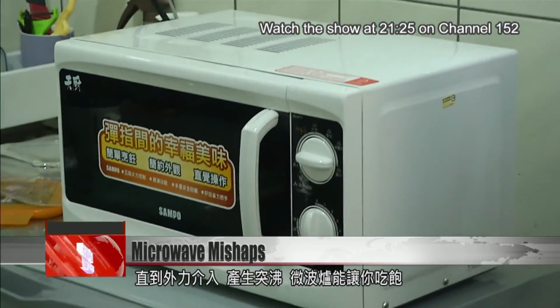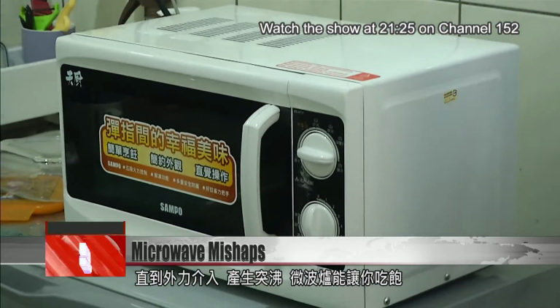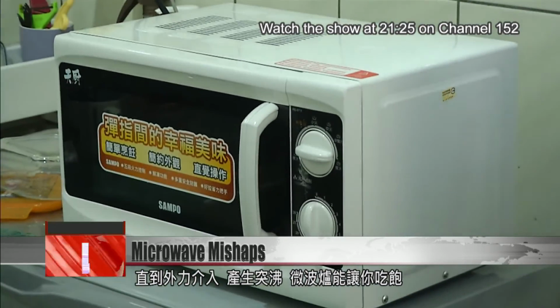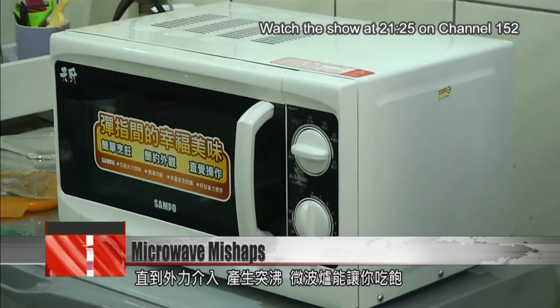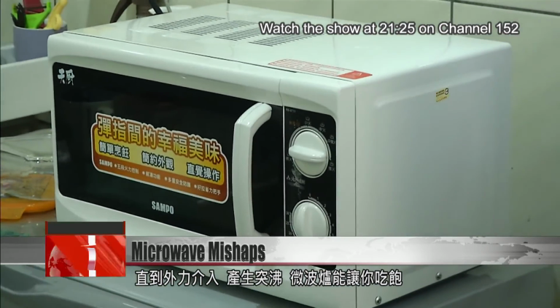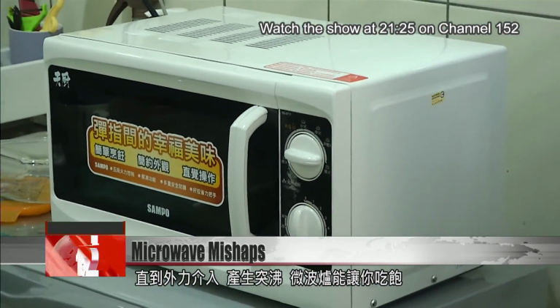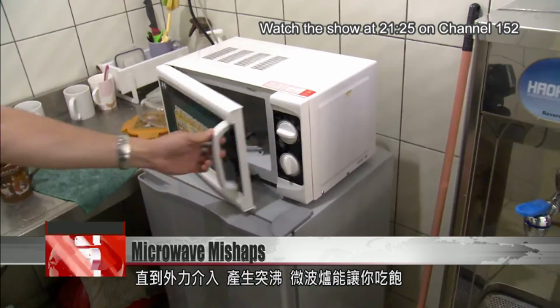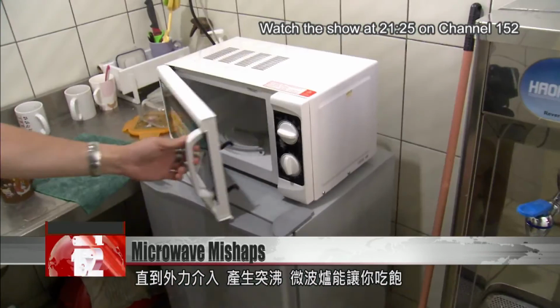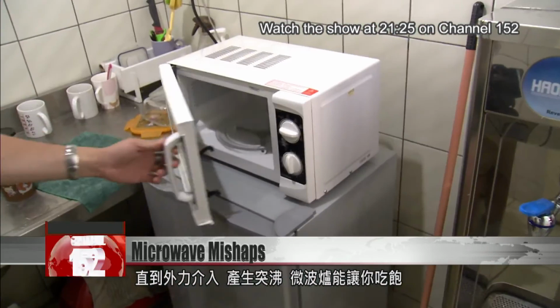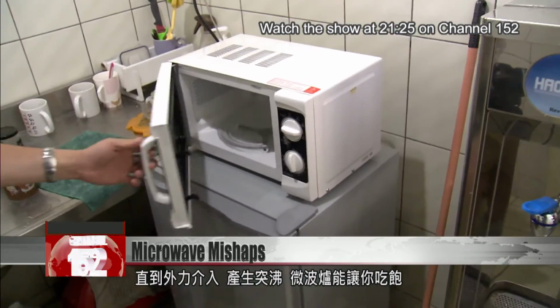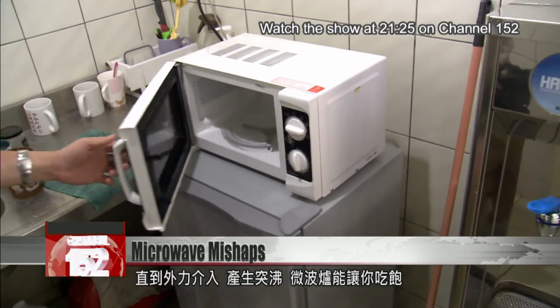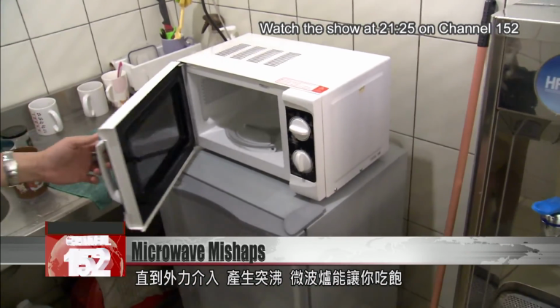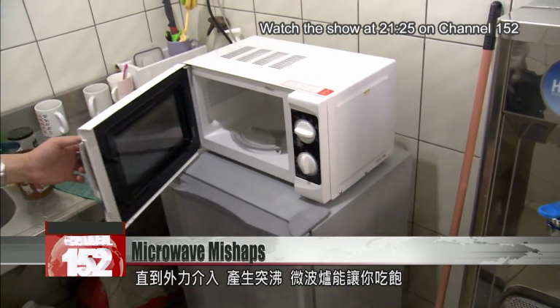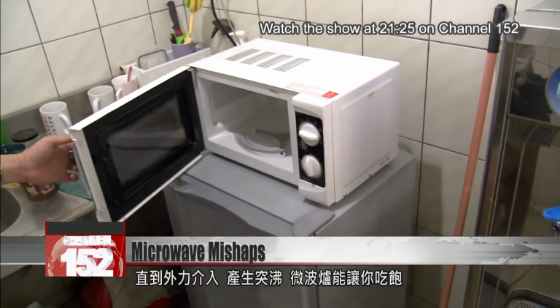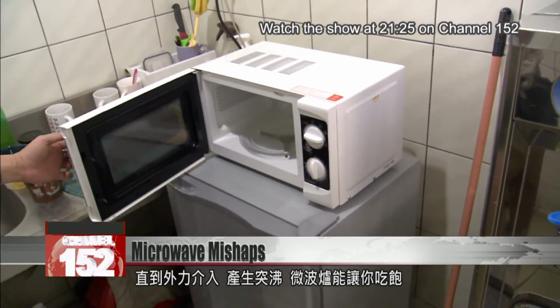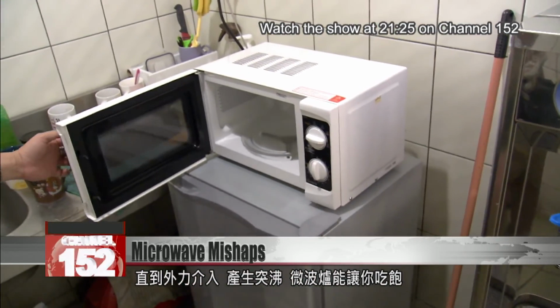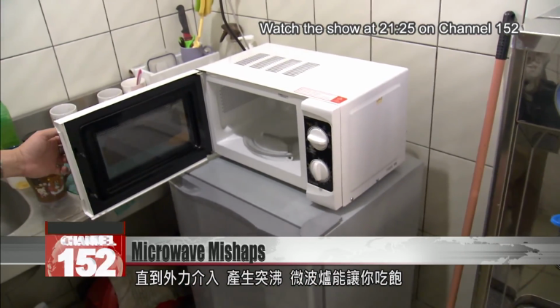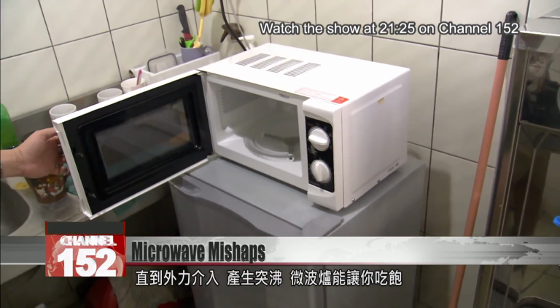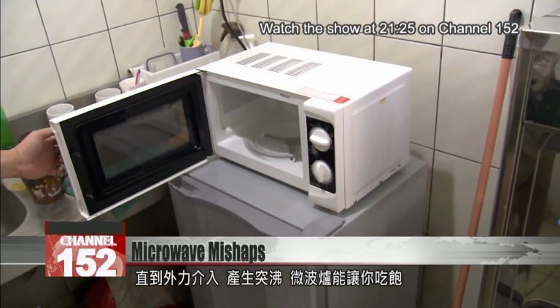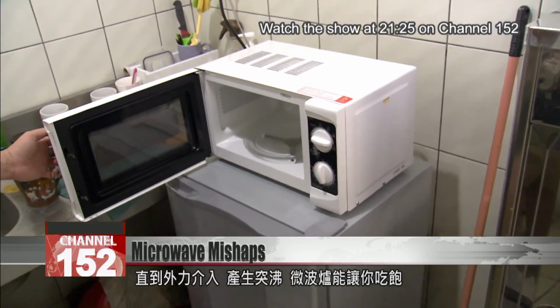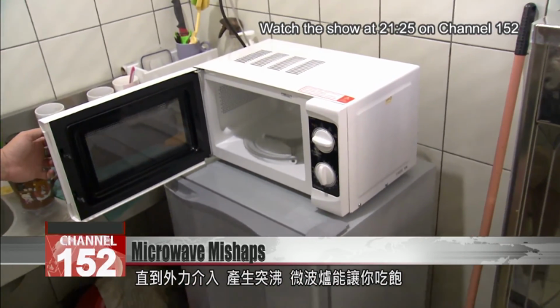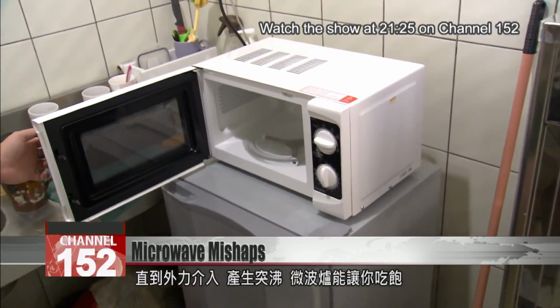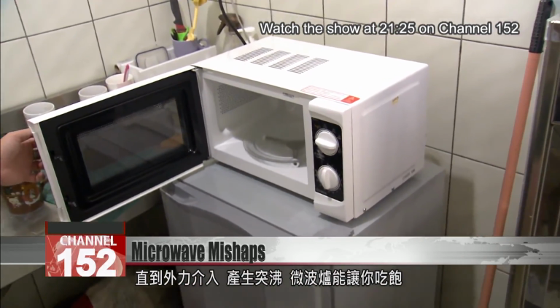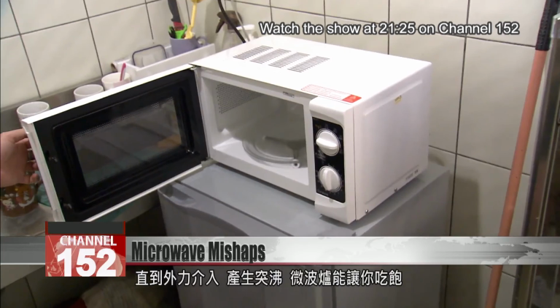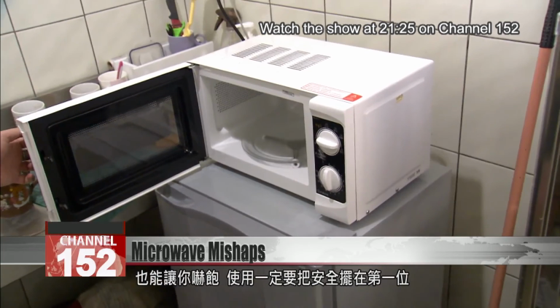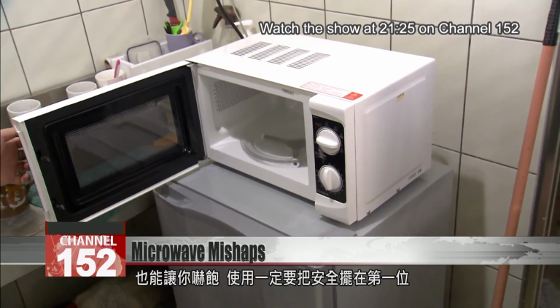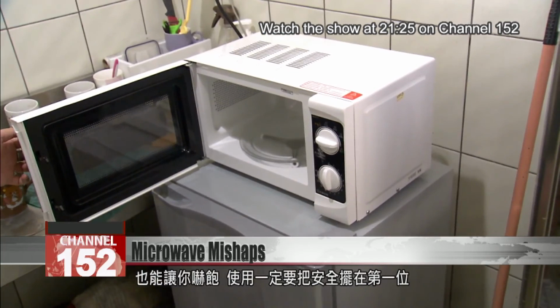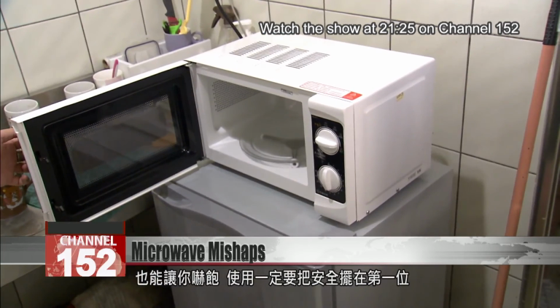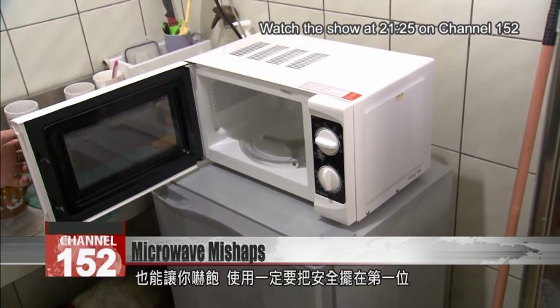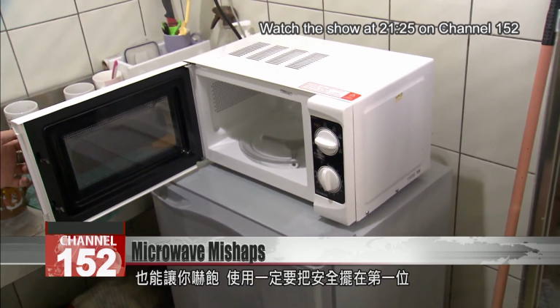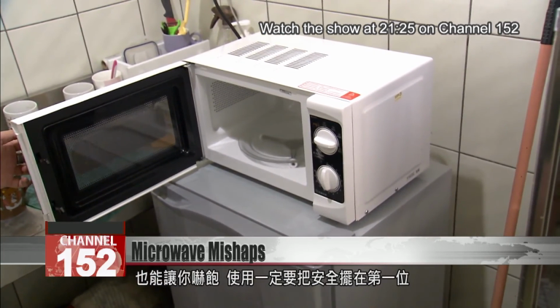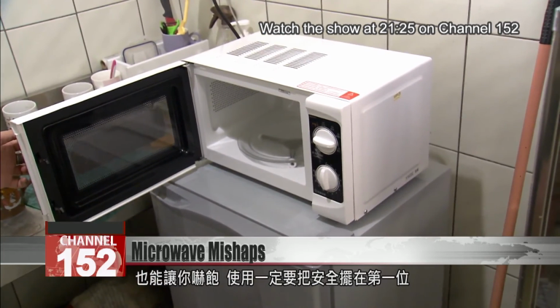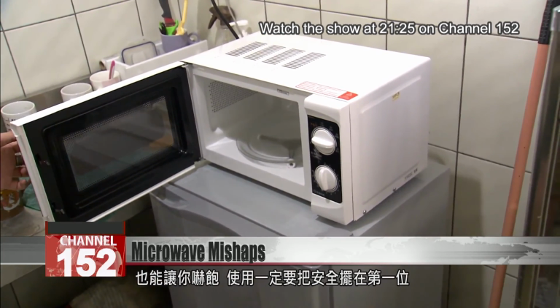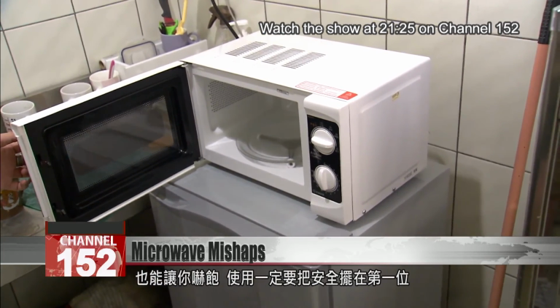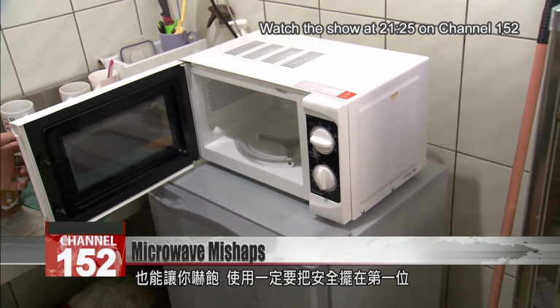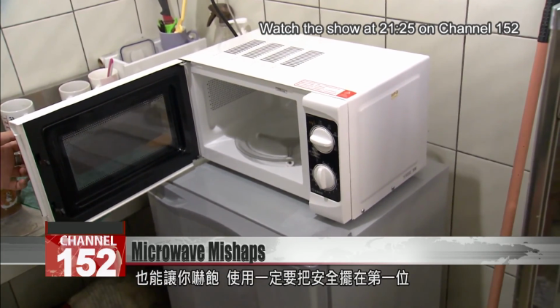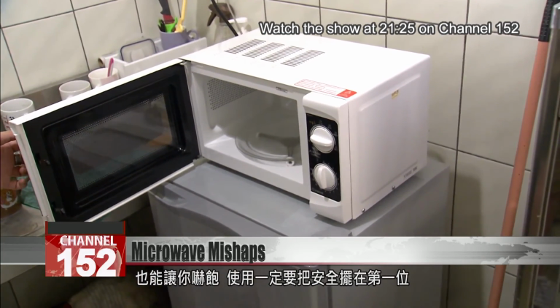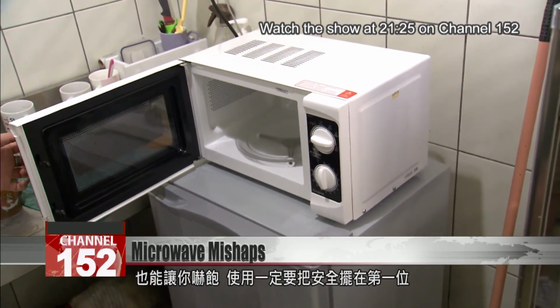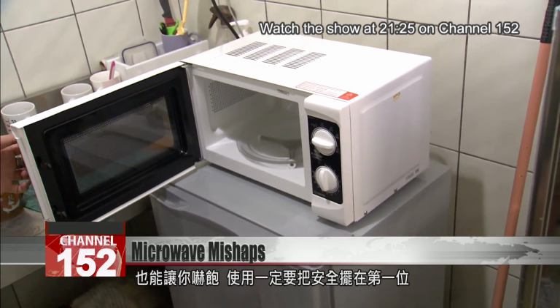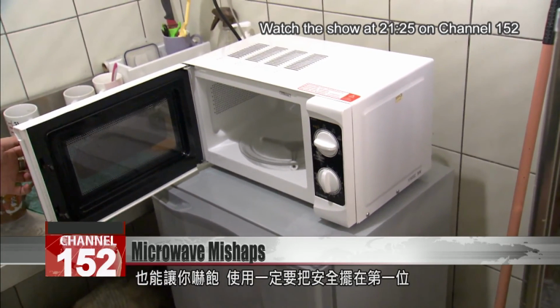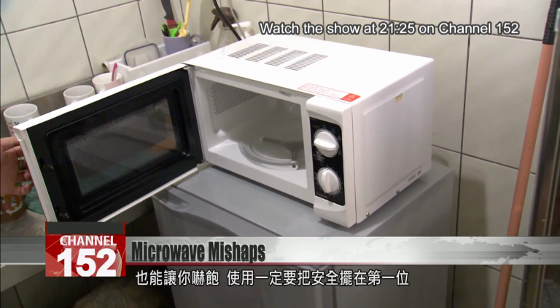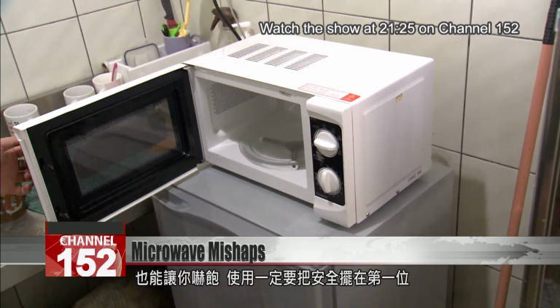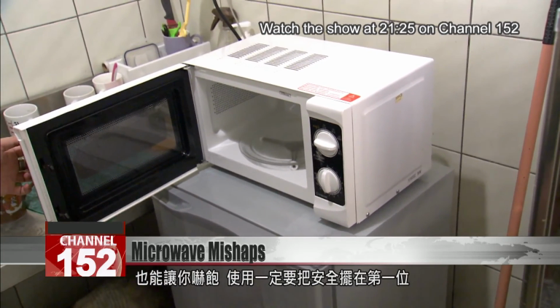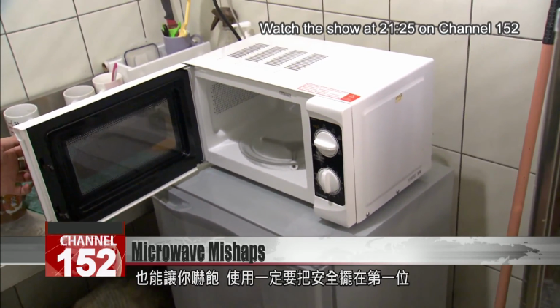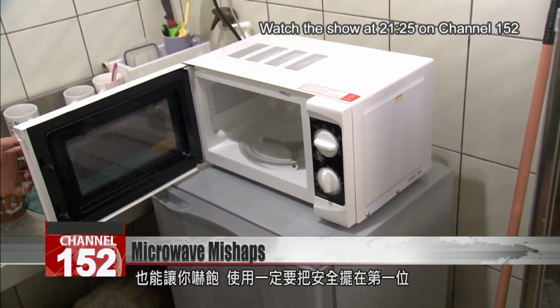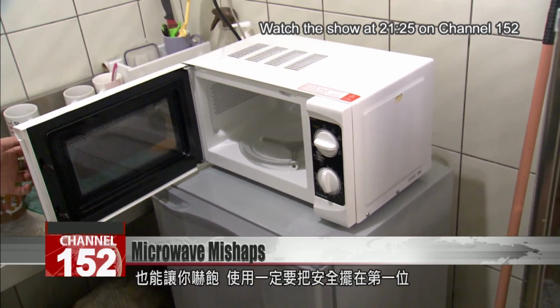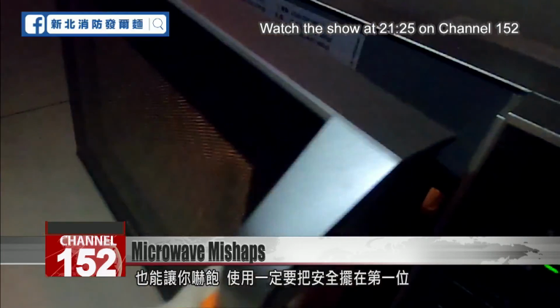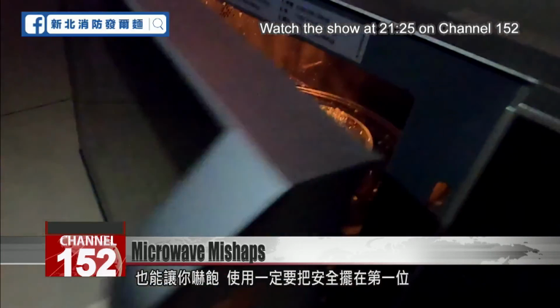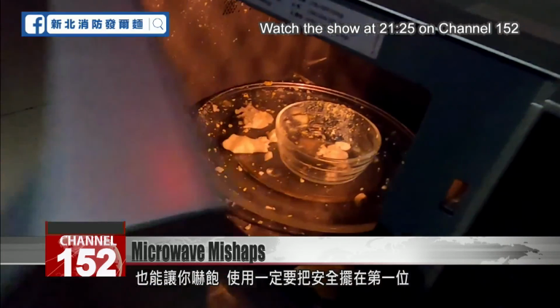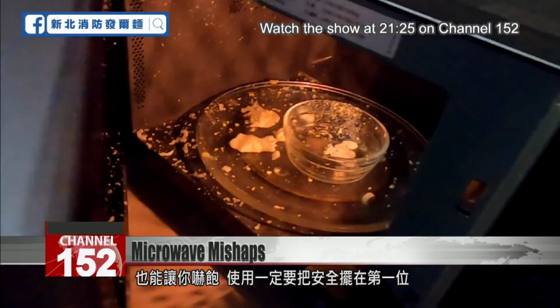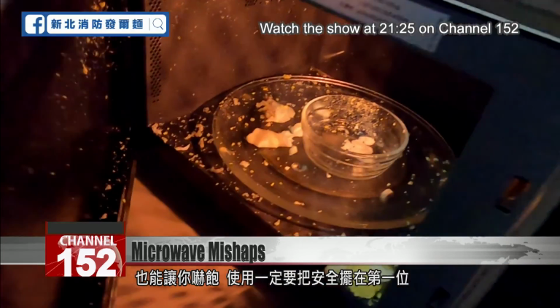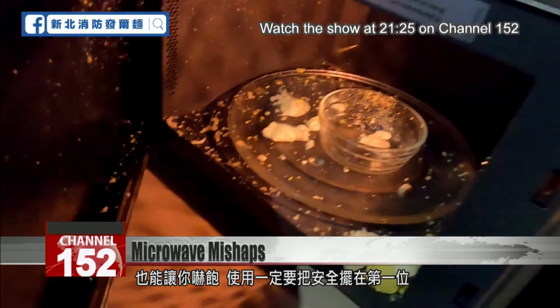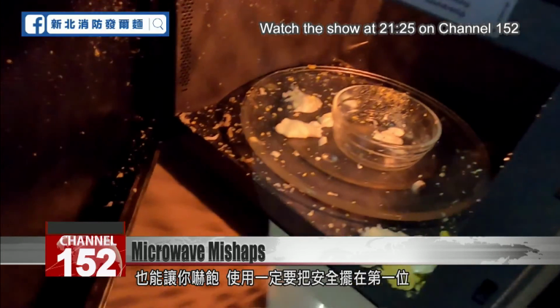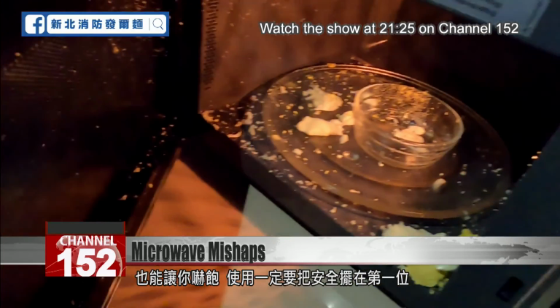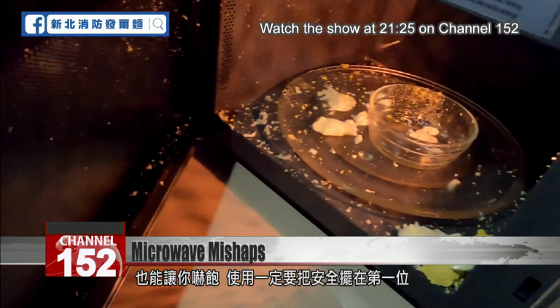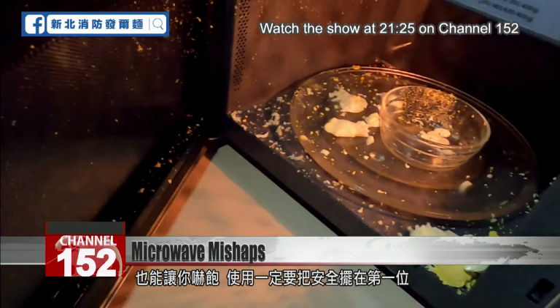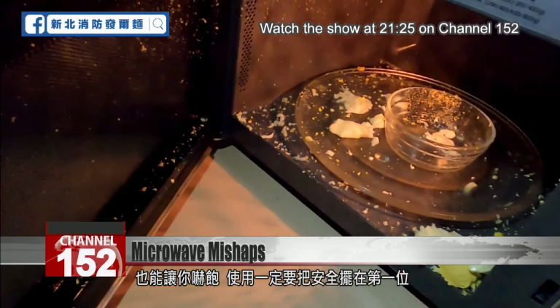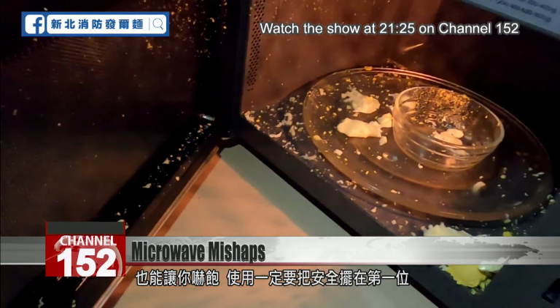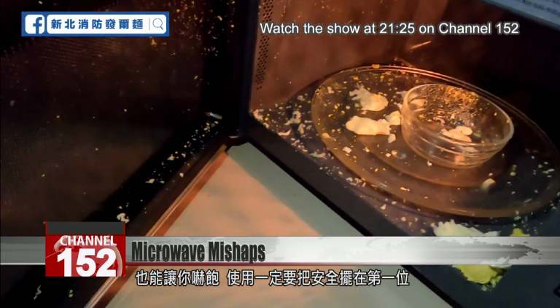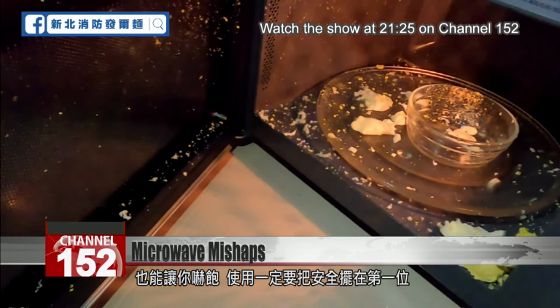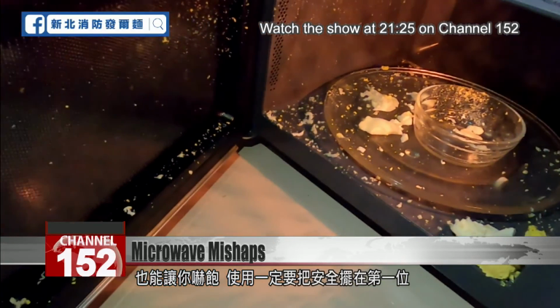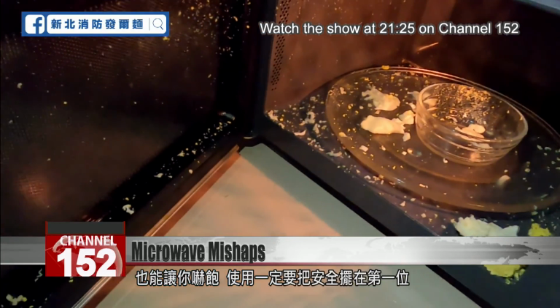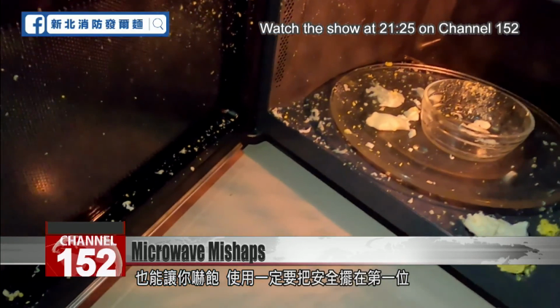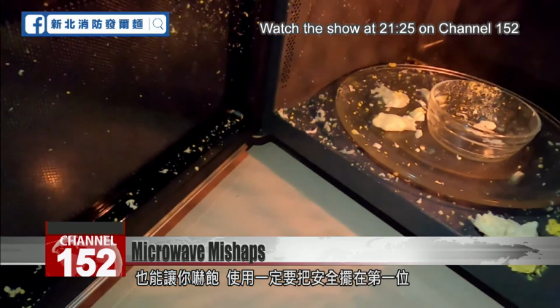Microwaves are a fast way to get a meal ready. But if you don't want a scare or an injury, make sure you're using them correctly.